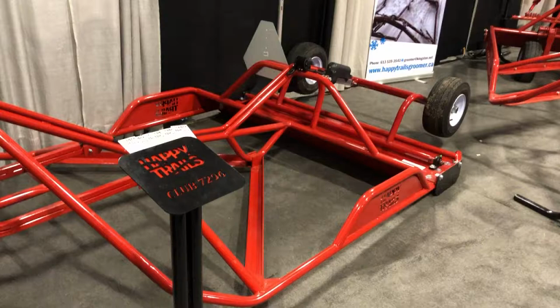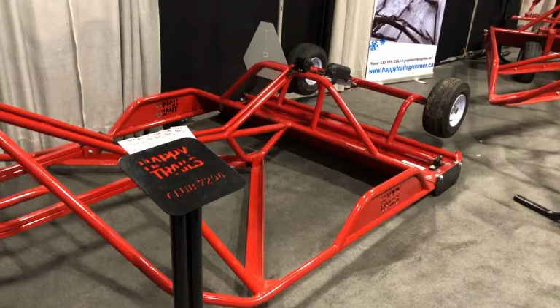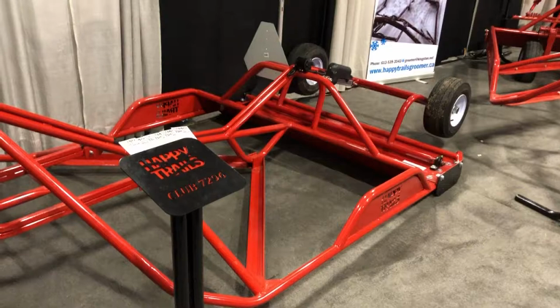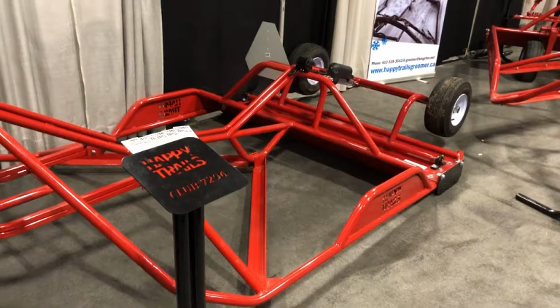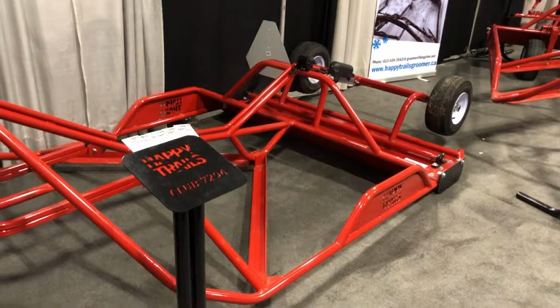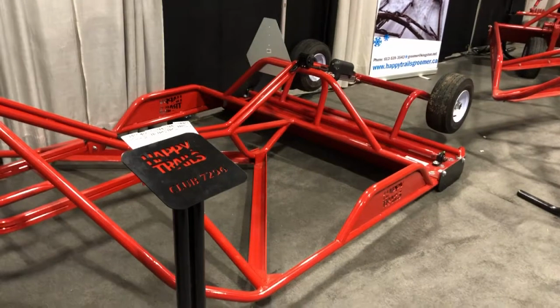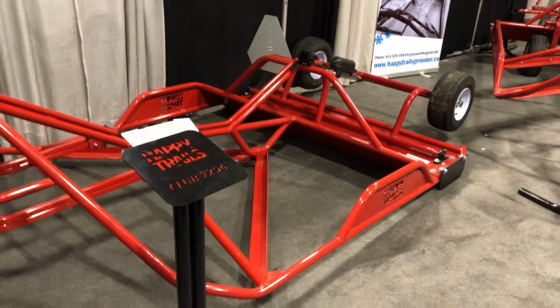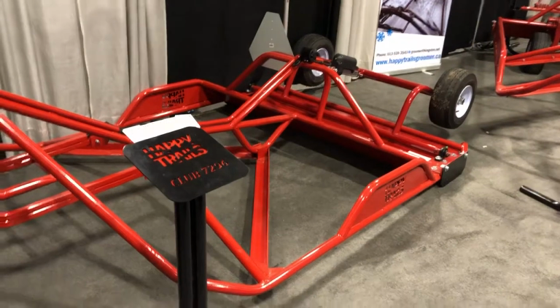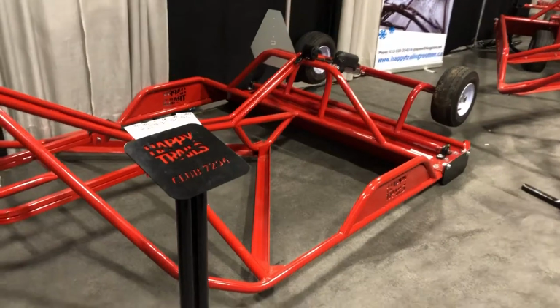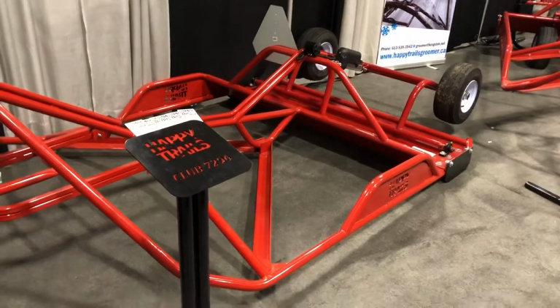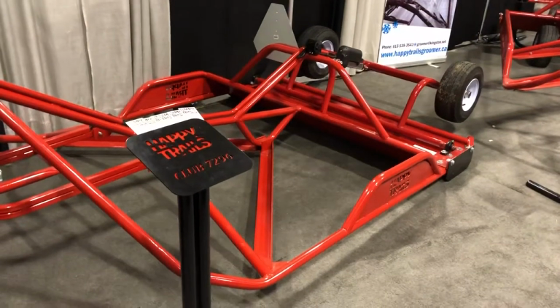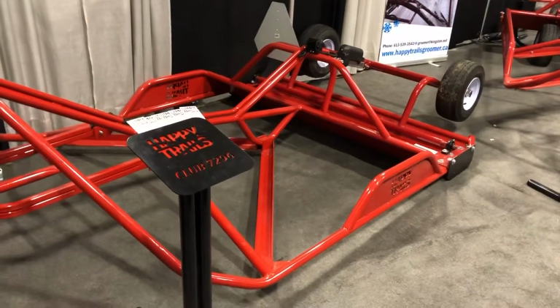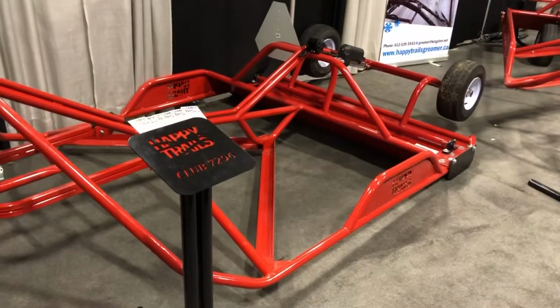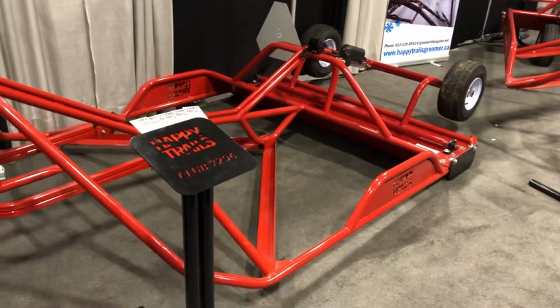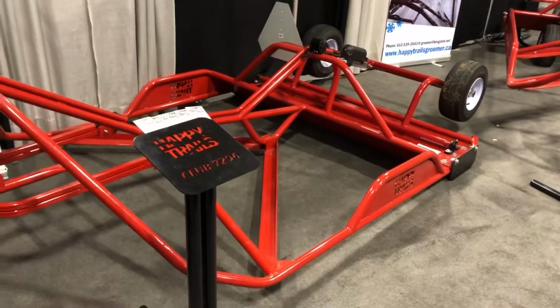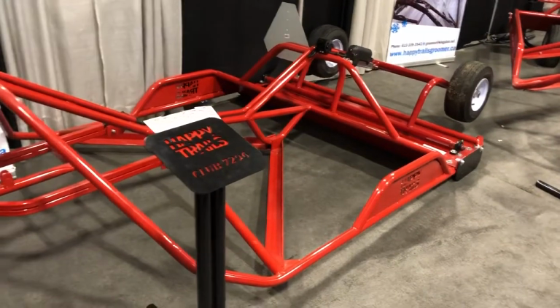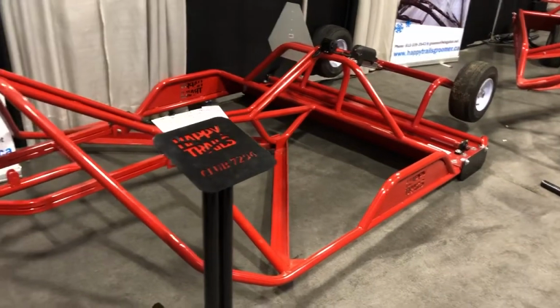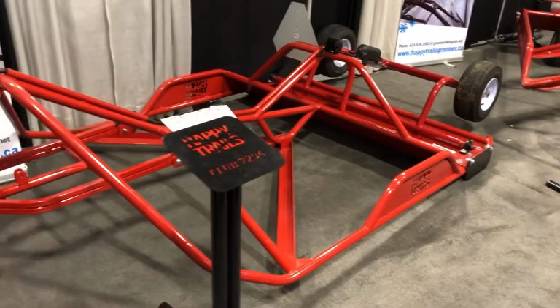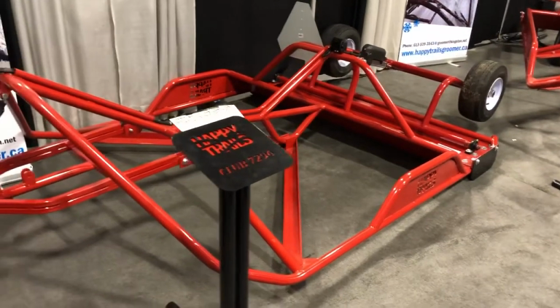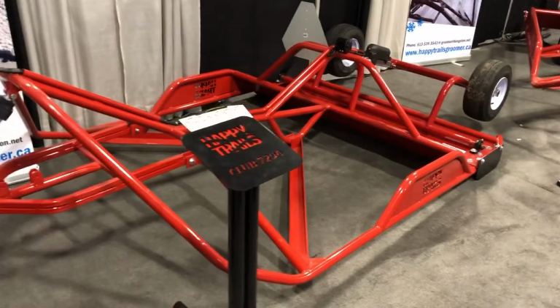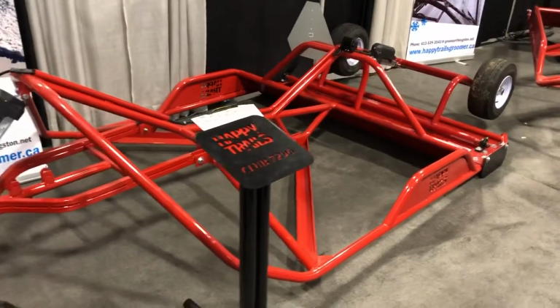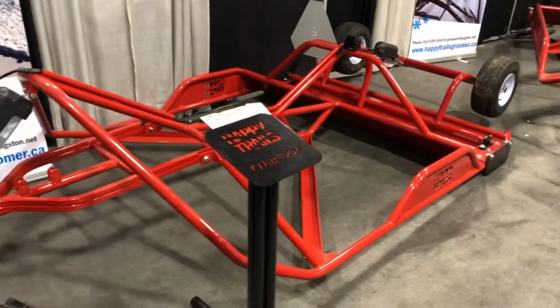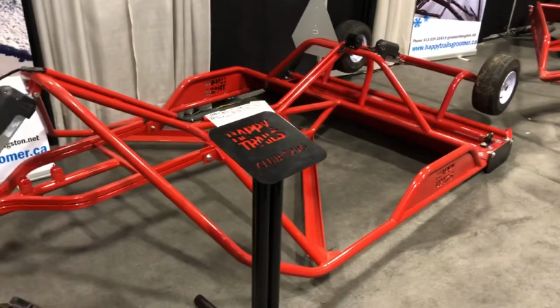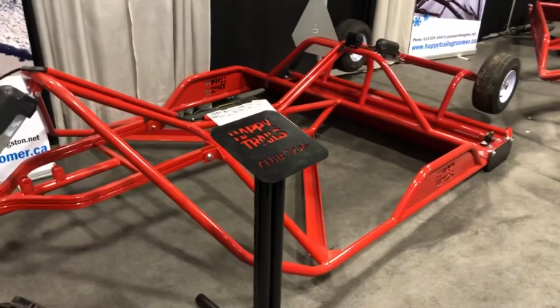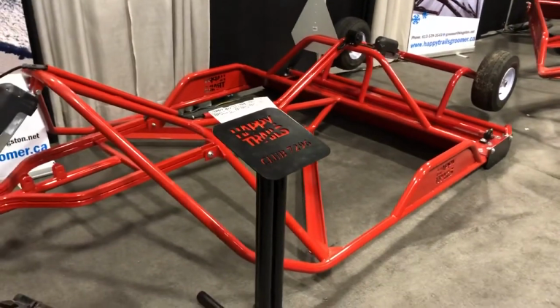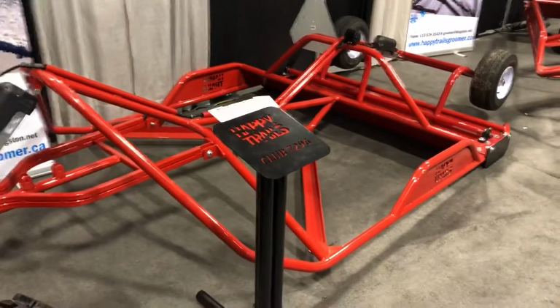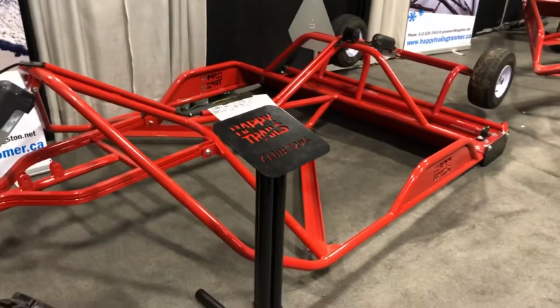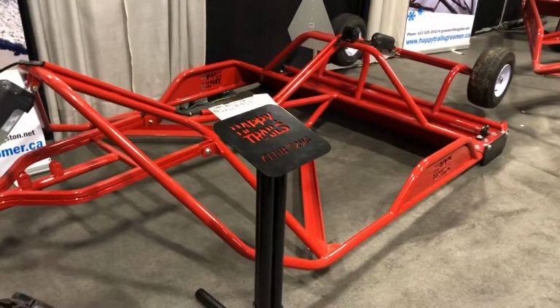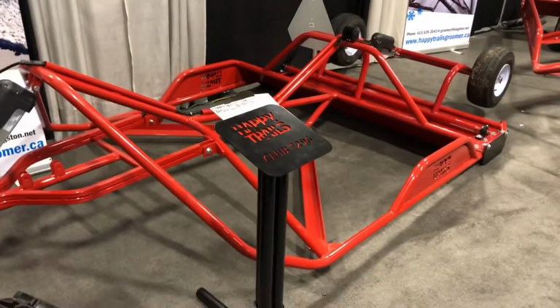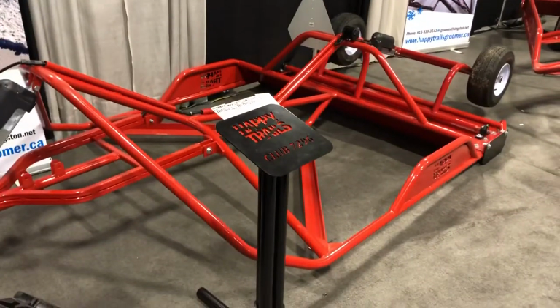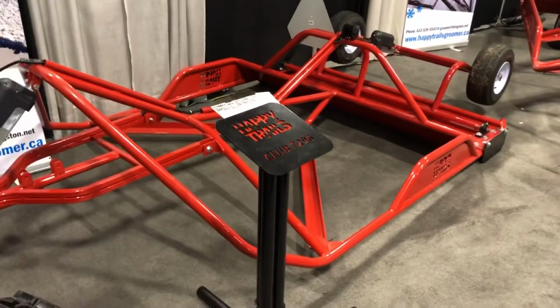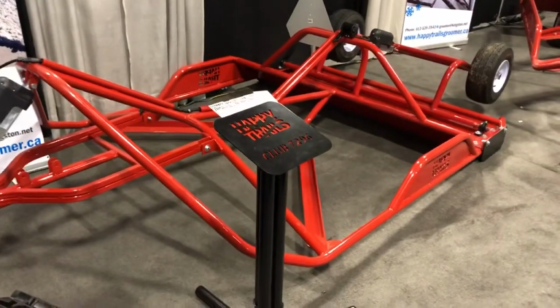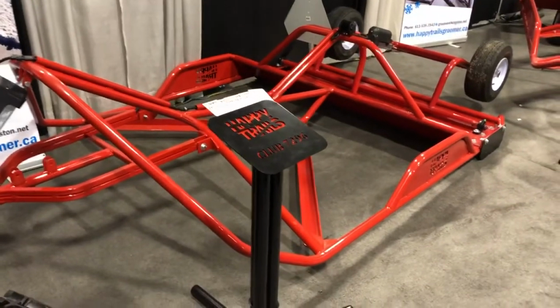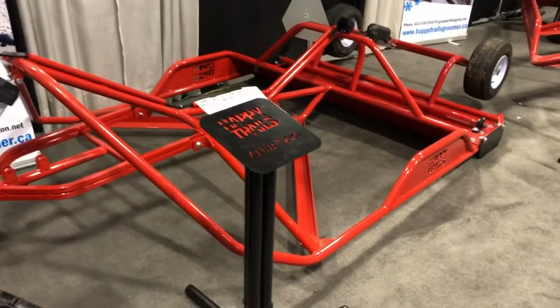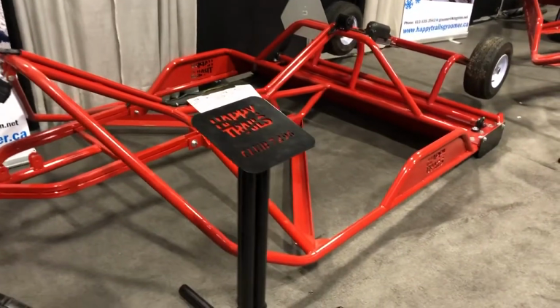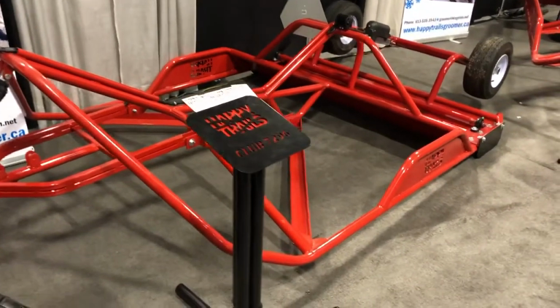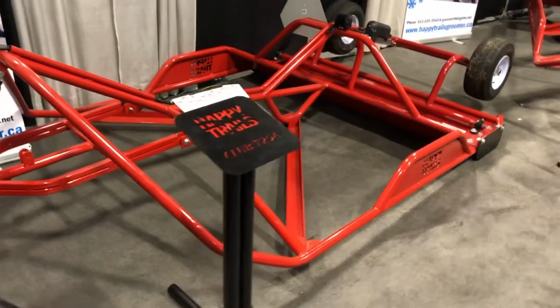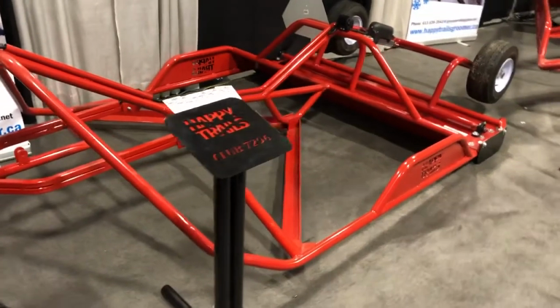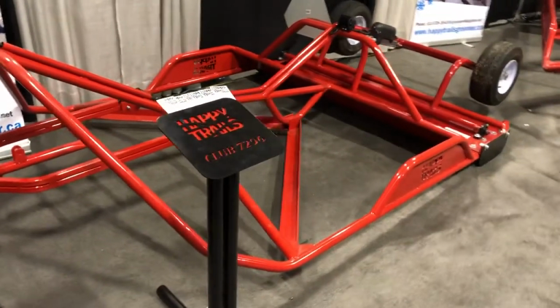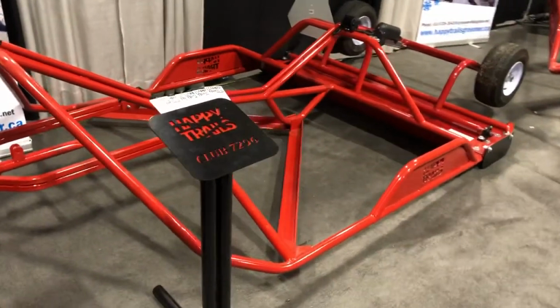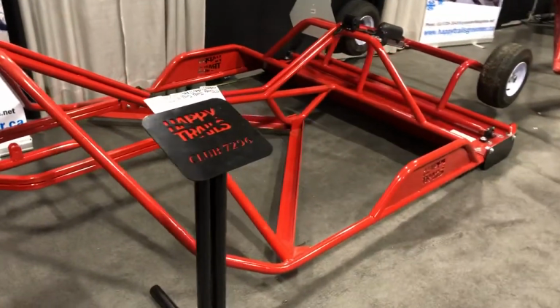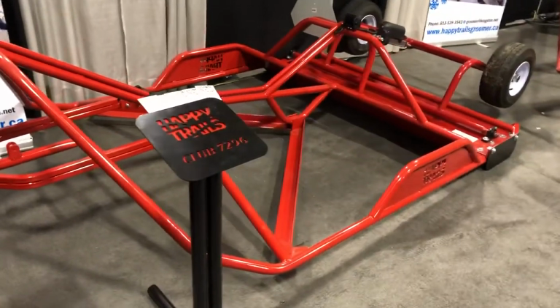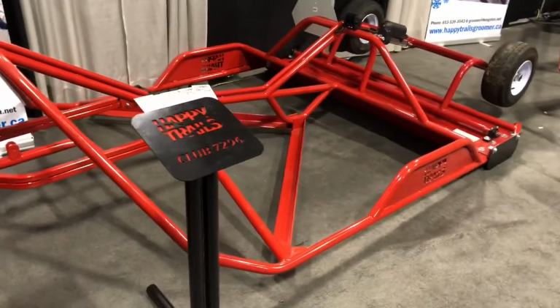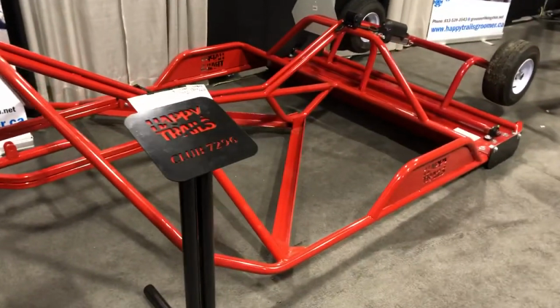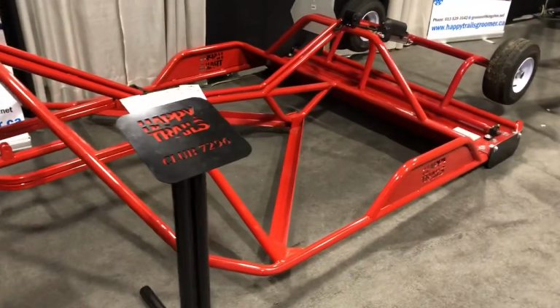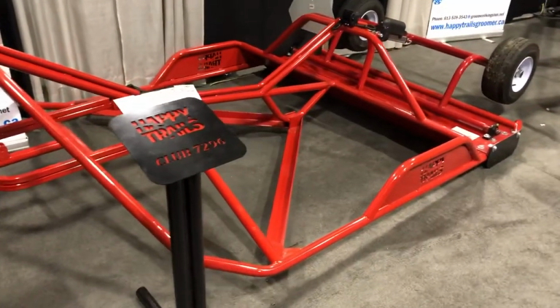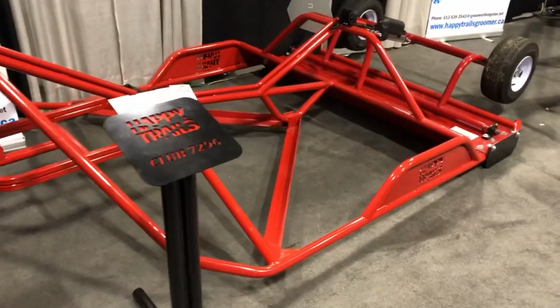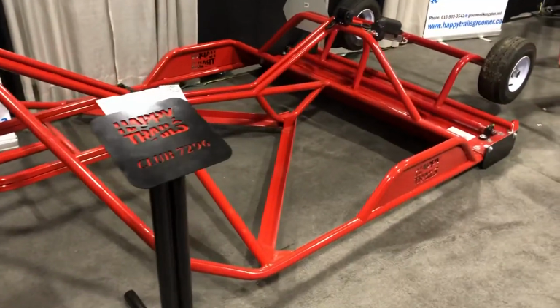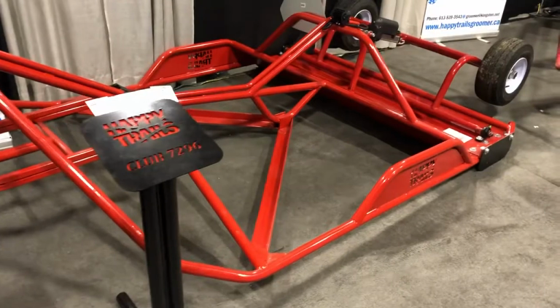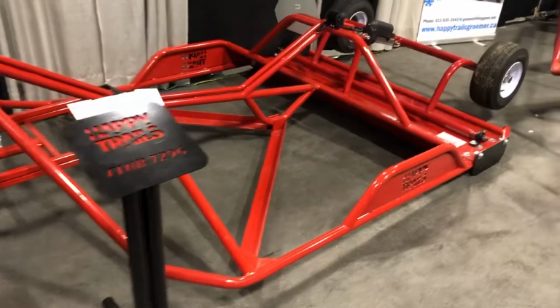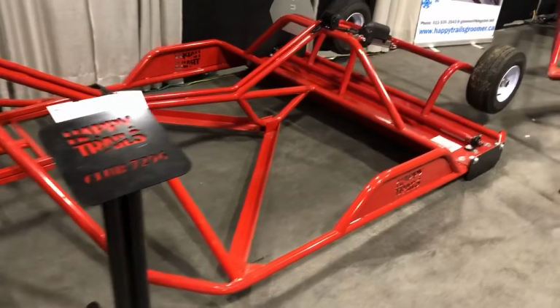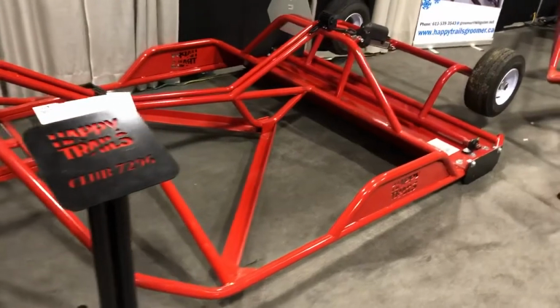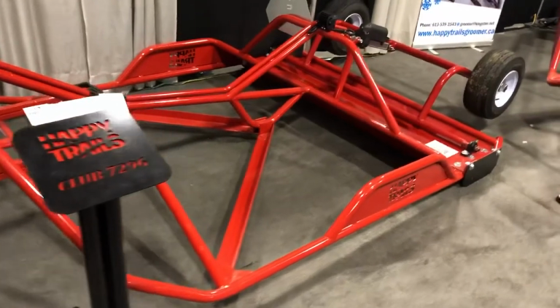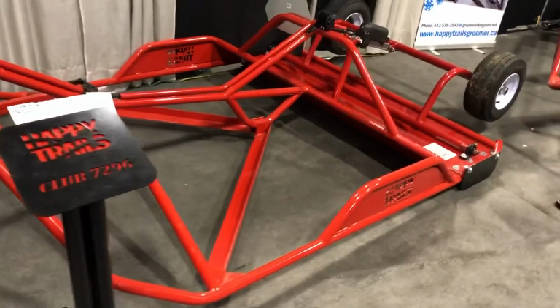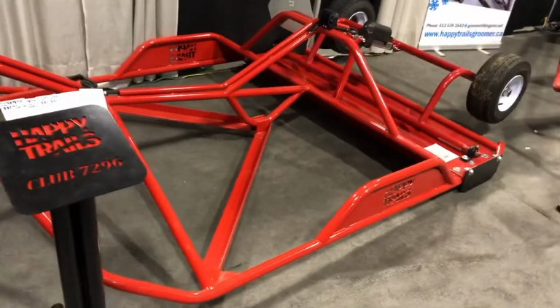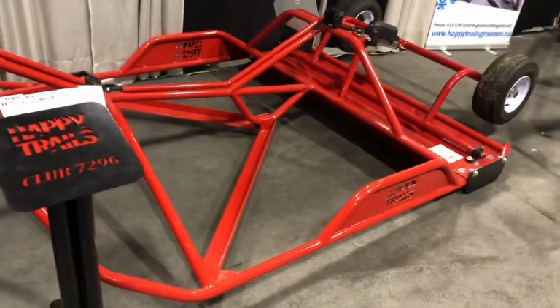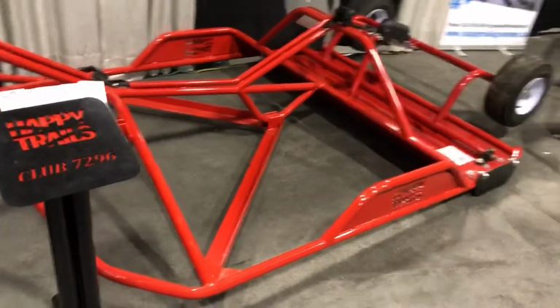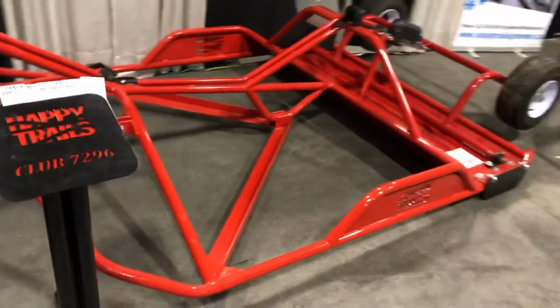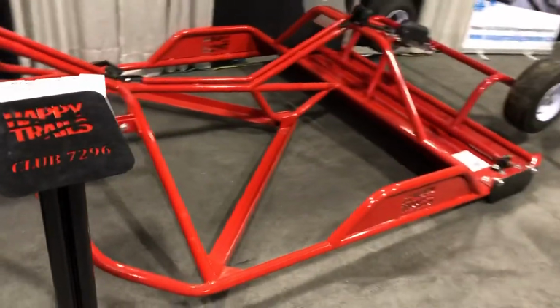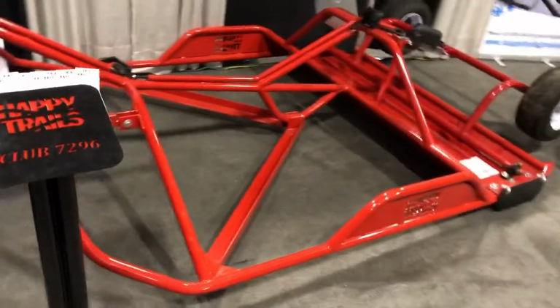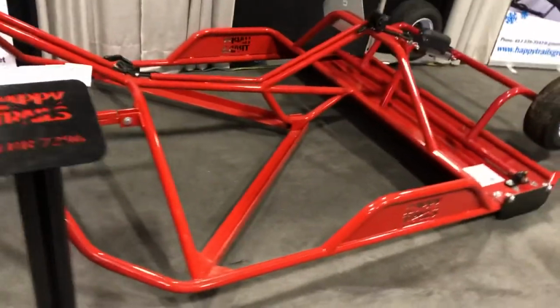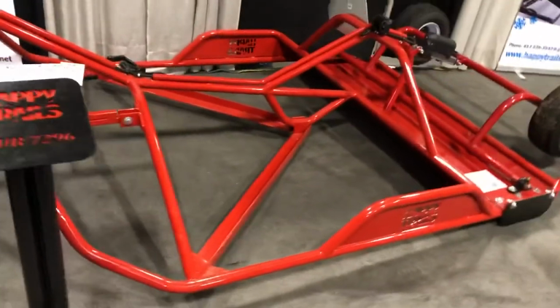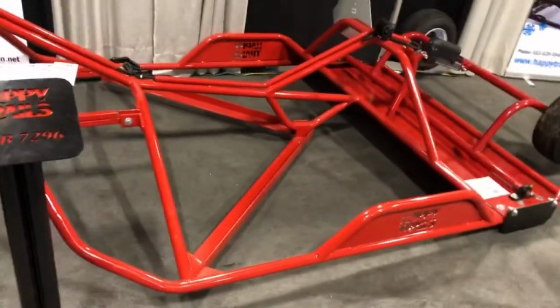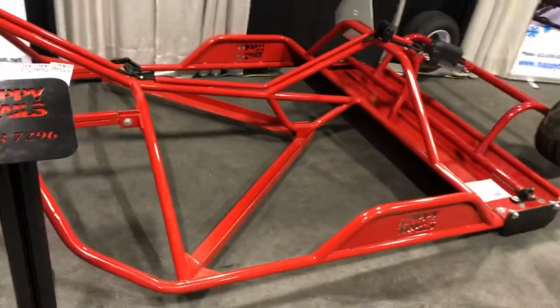Hi guys, Keith here from Happy Trails Personal Trail Groomers. This is our 7296 Club model.